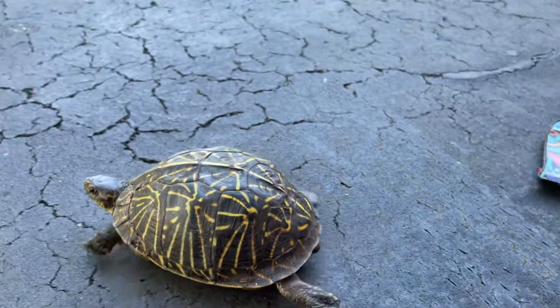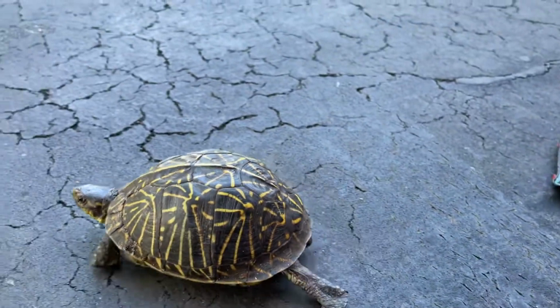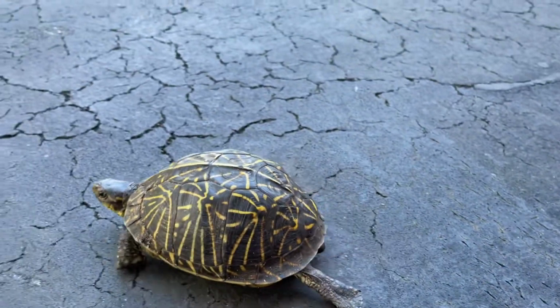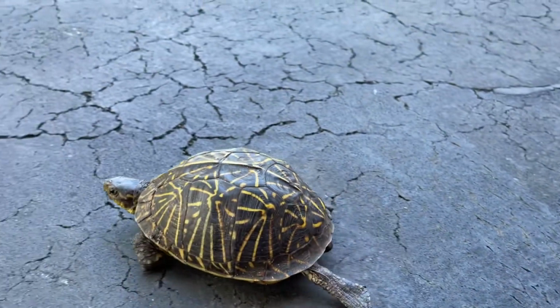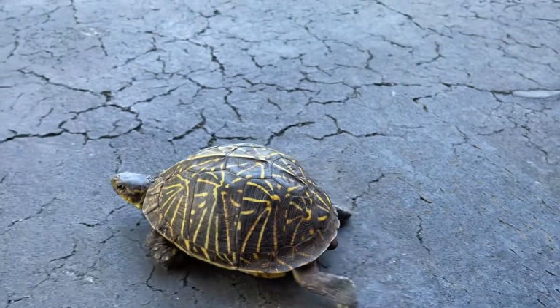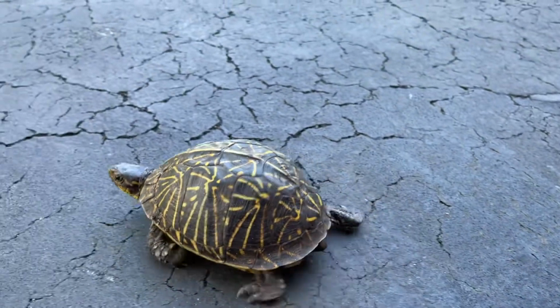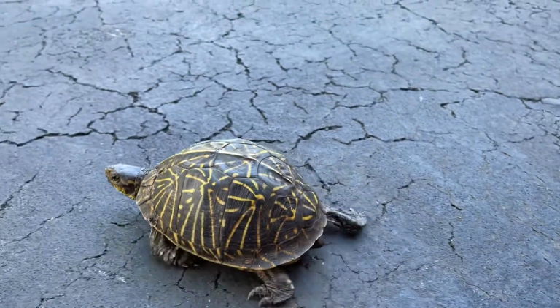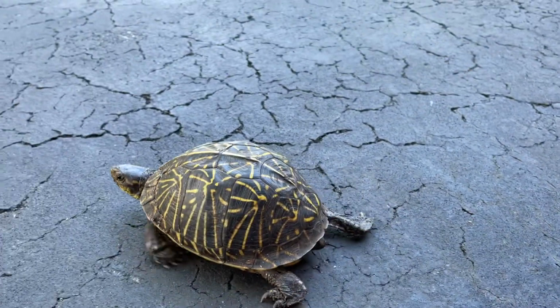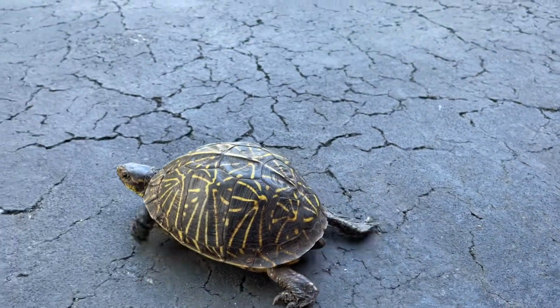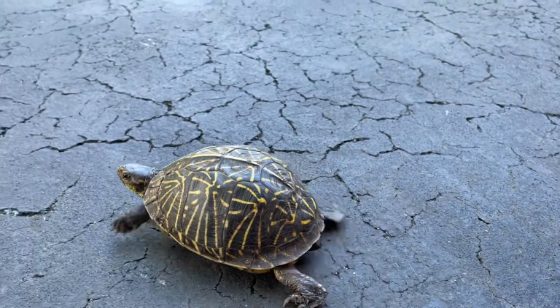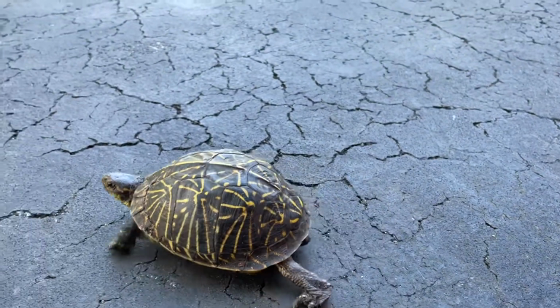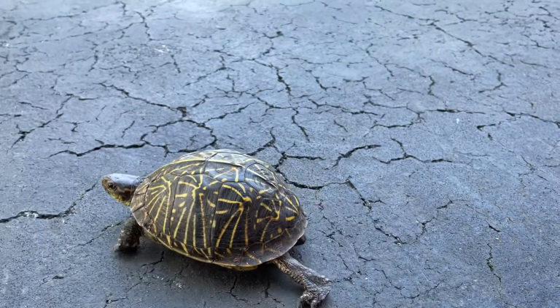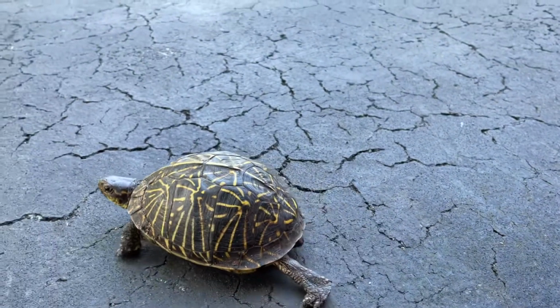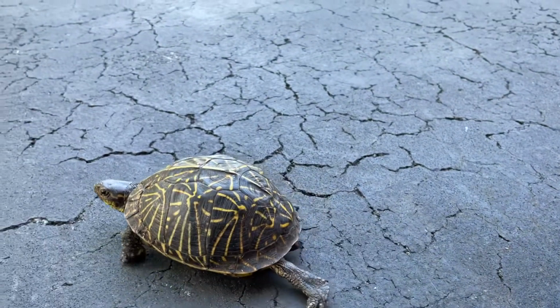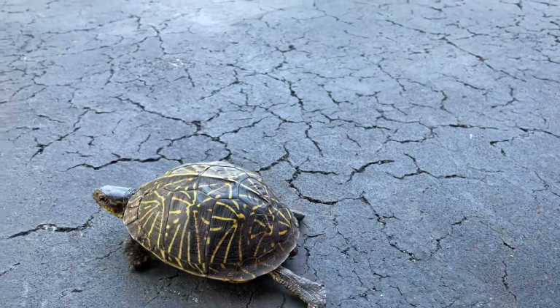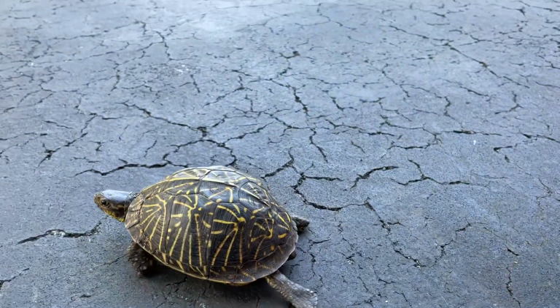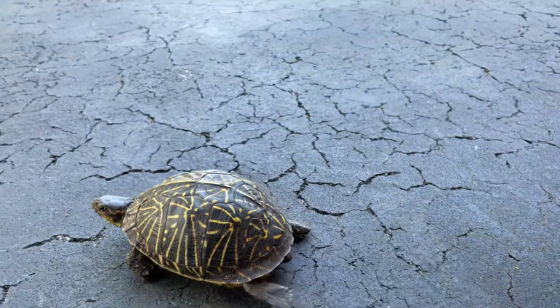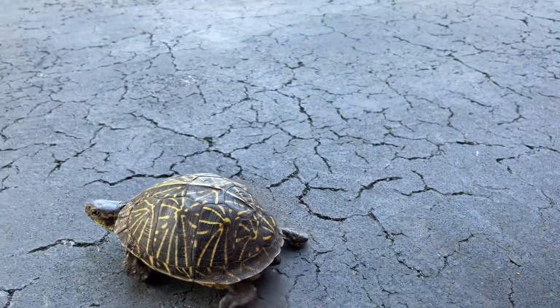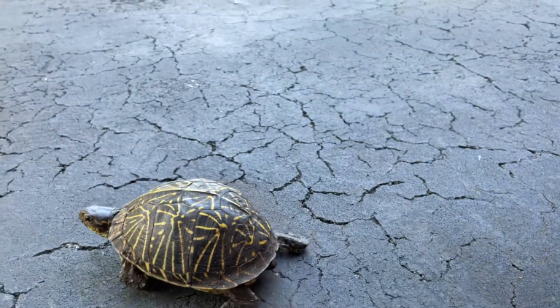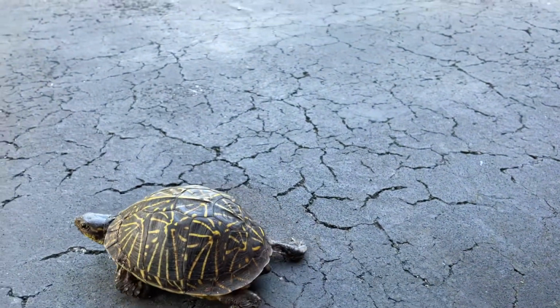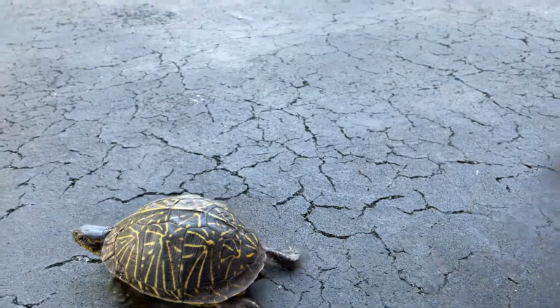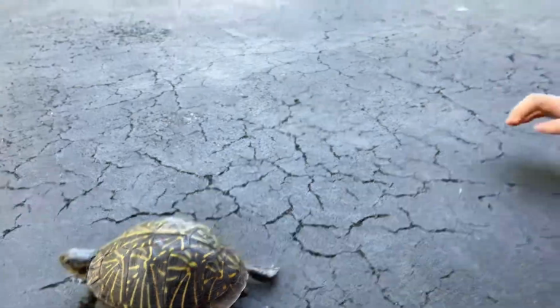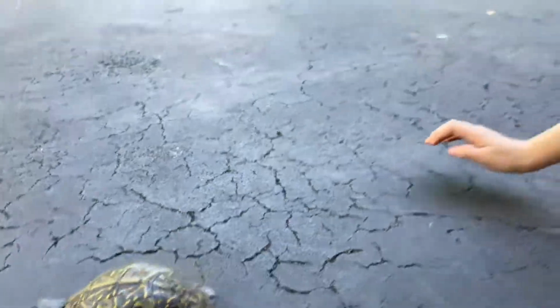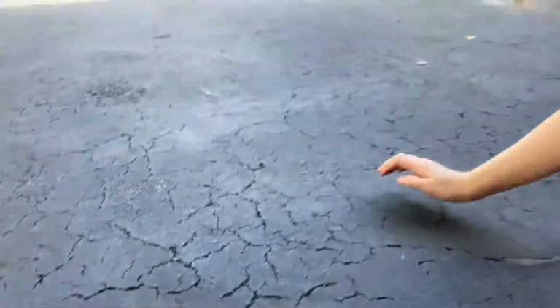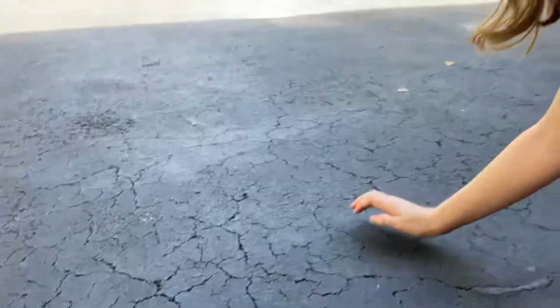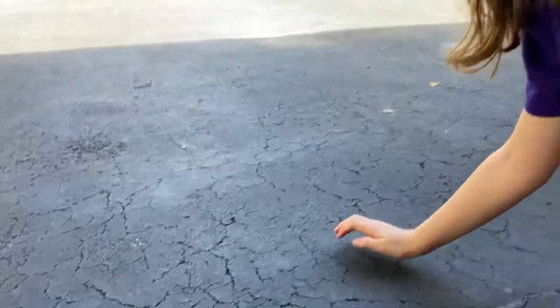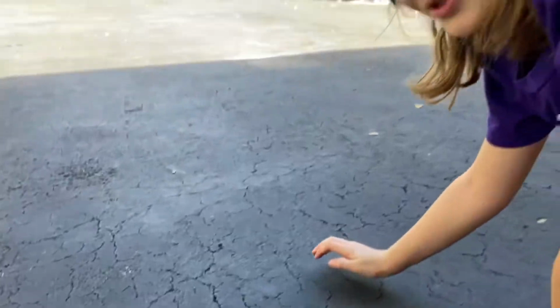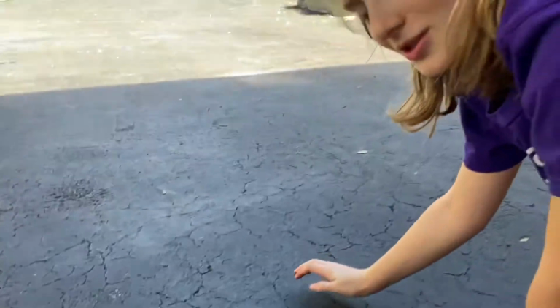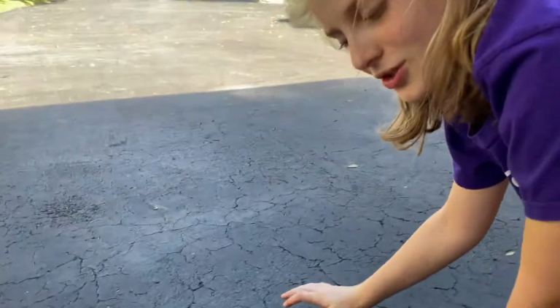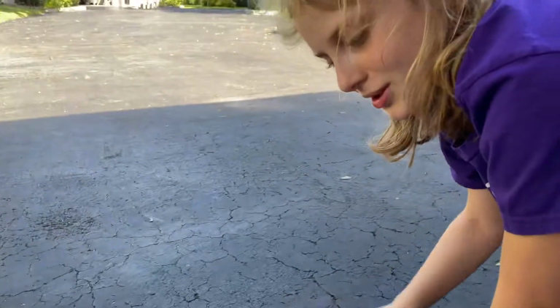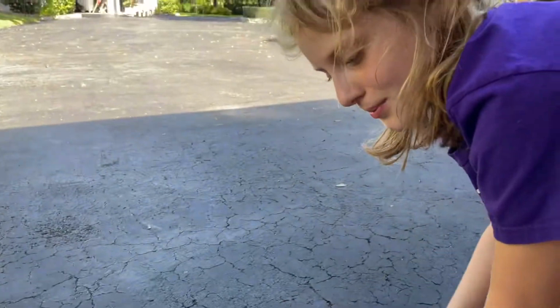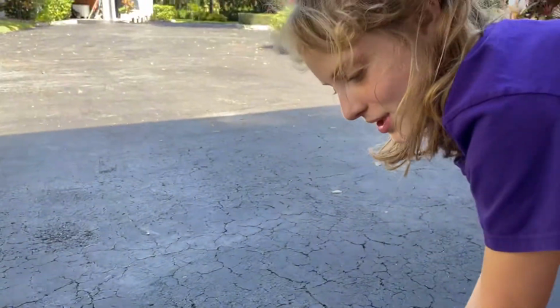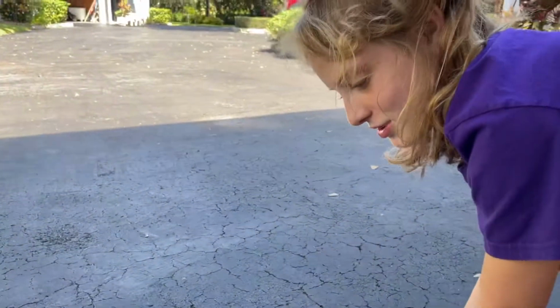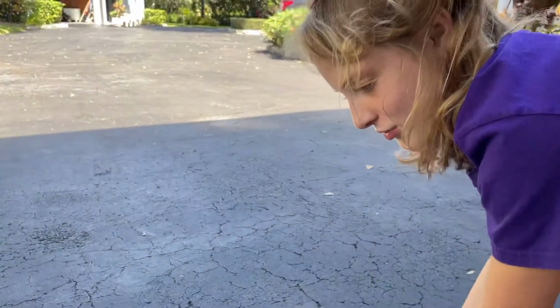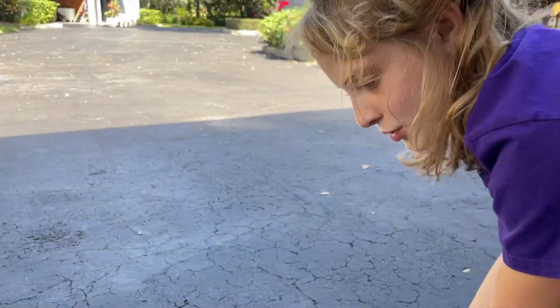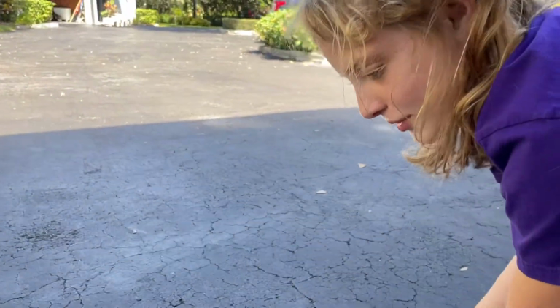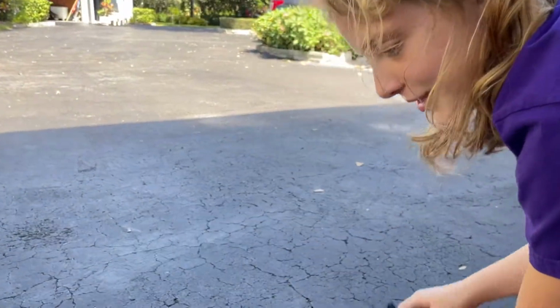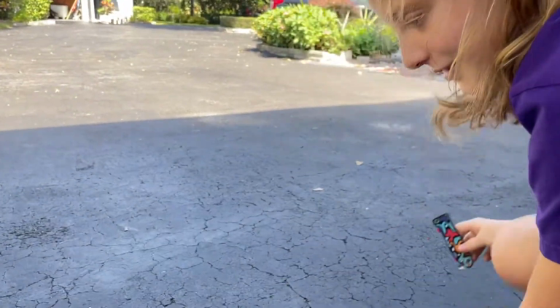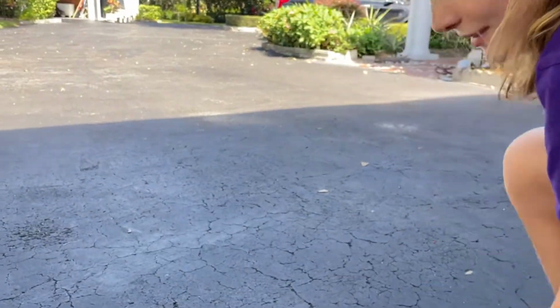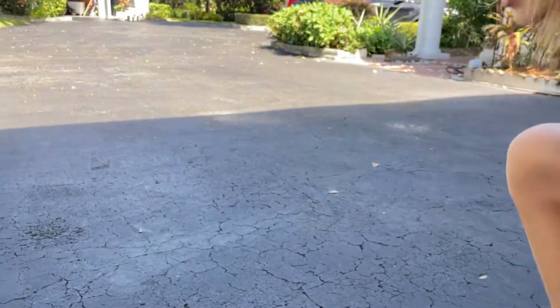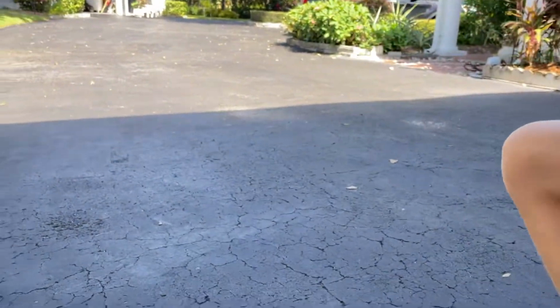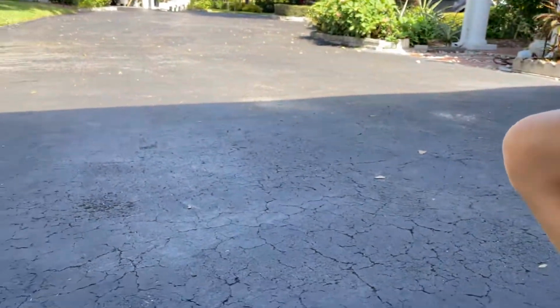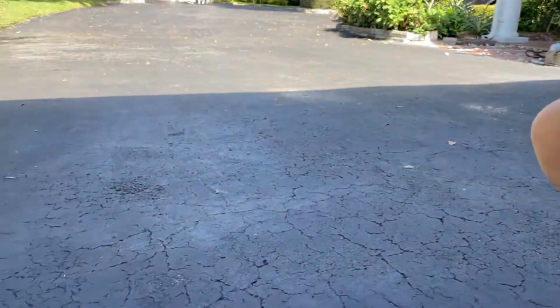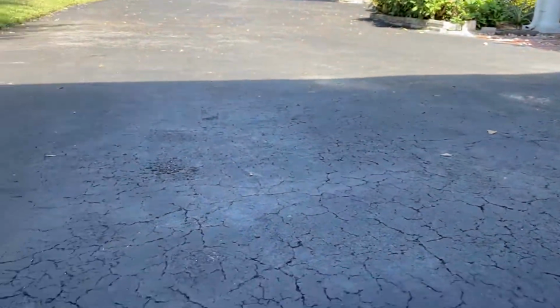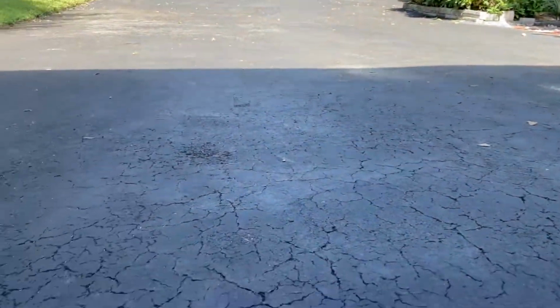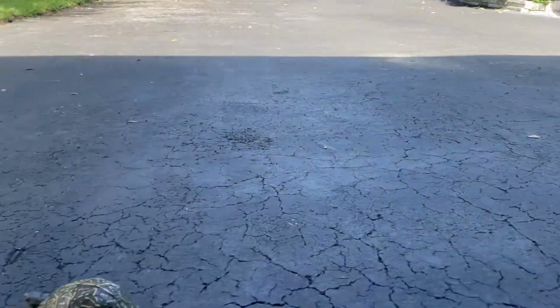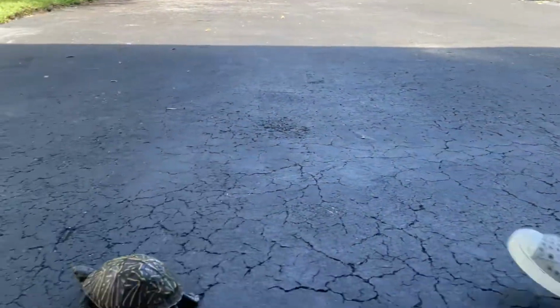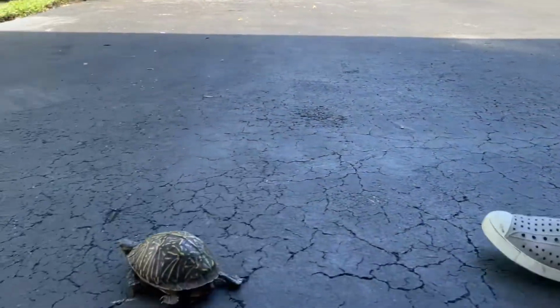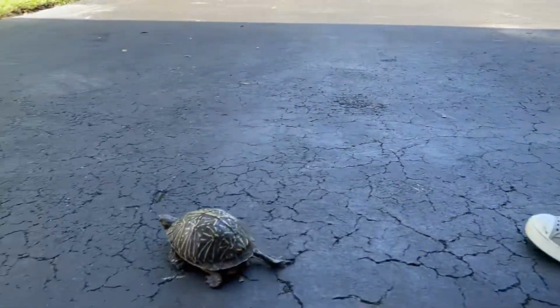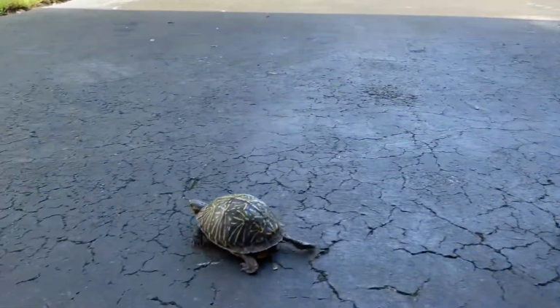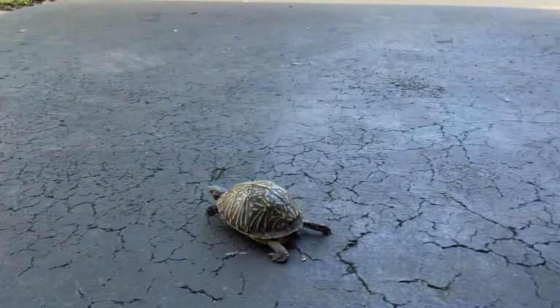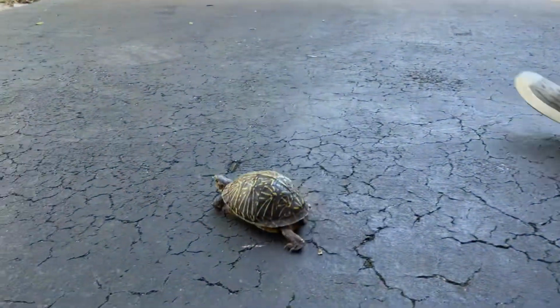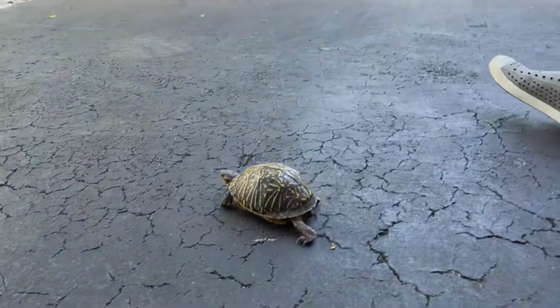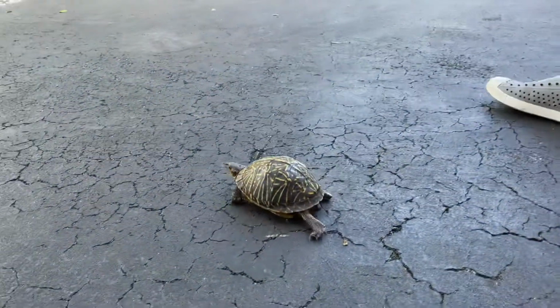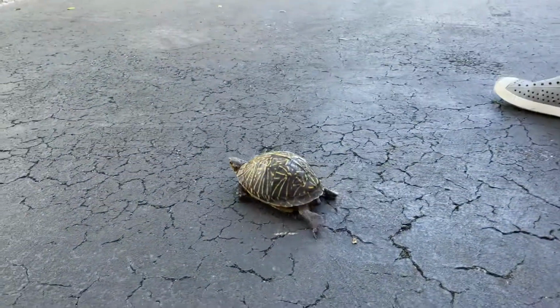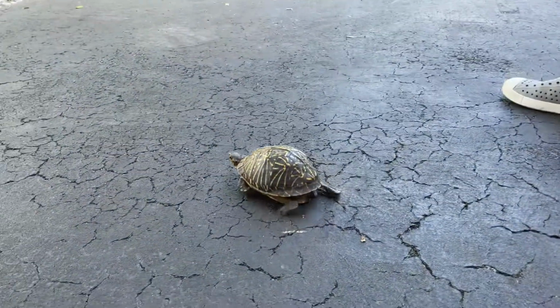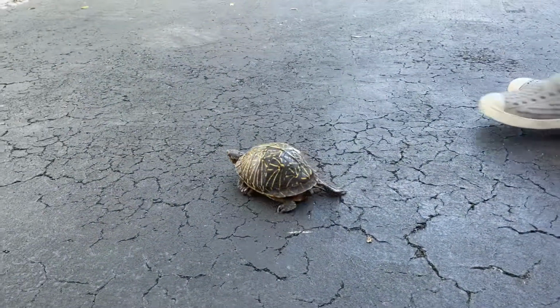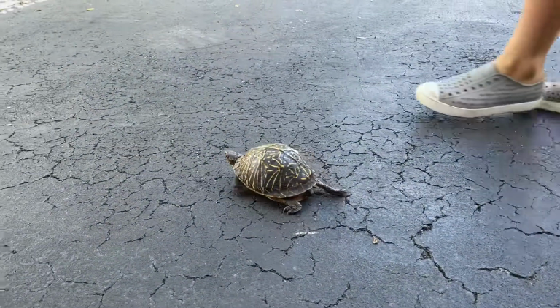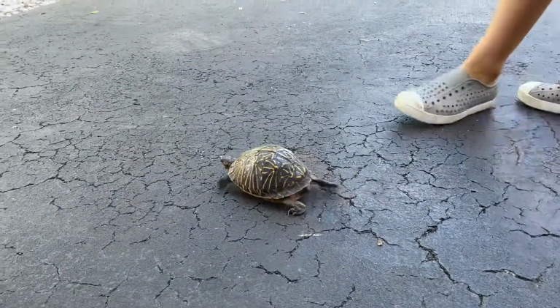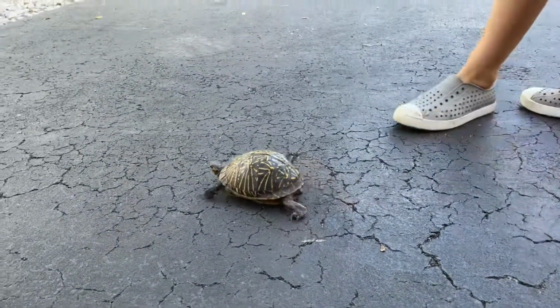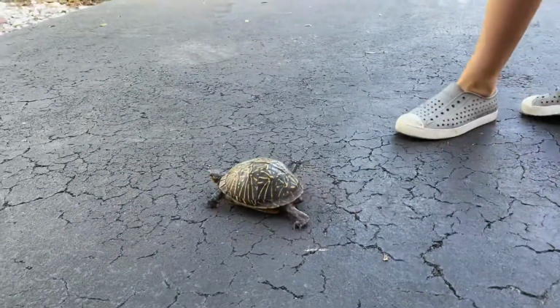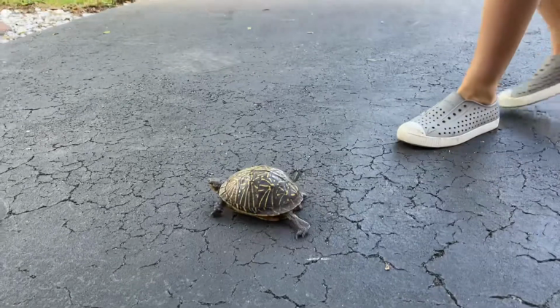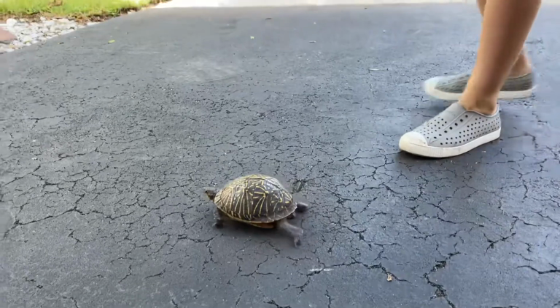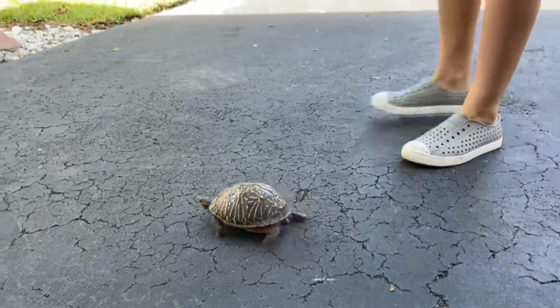Don't bite my toe. Why would she bite your toe? She only bites her food. She definitely bites her food. She crunches it up.